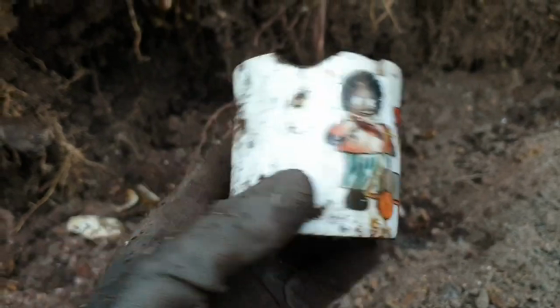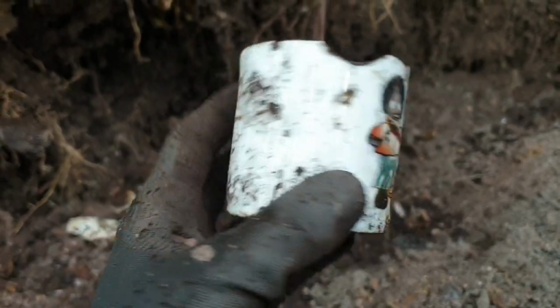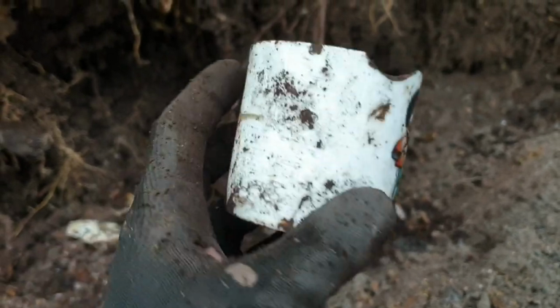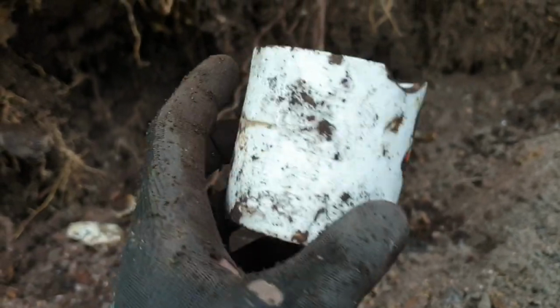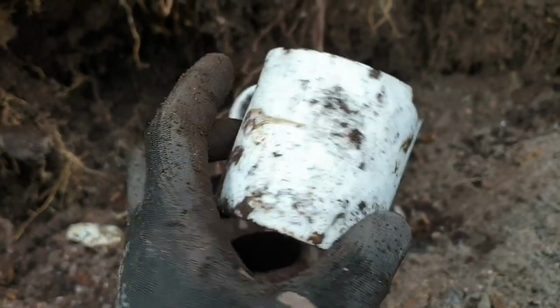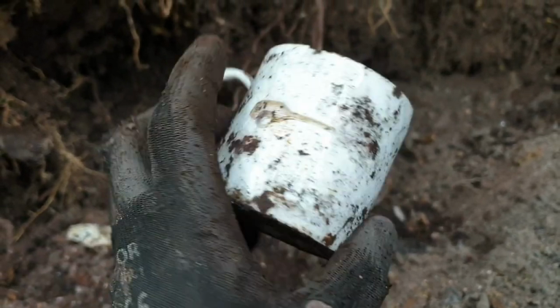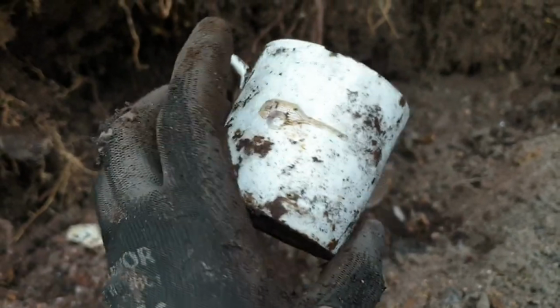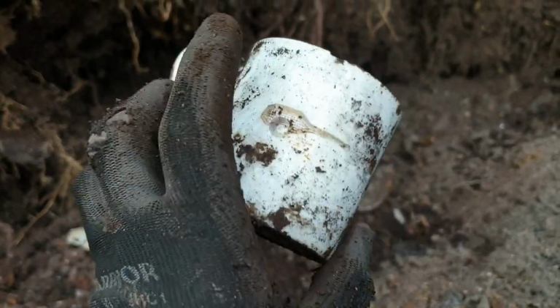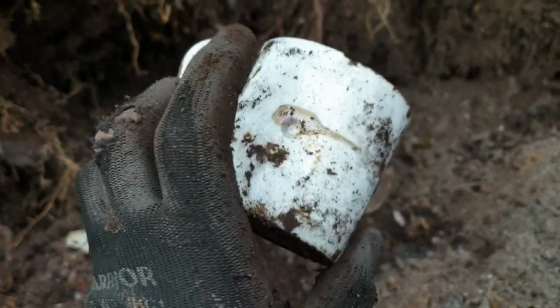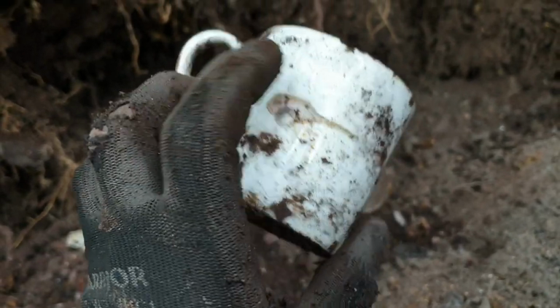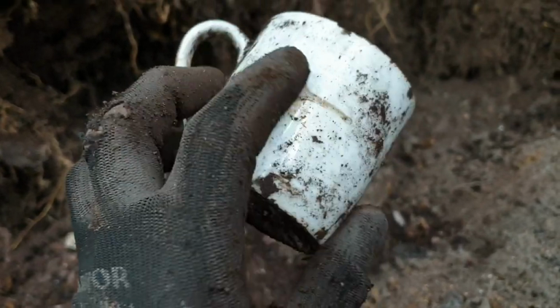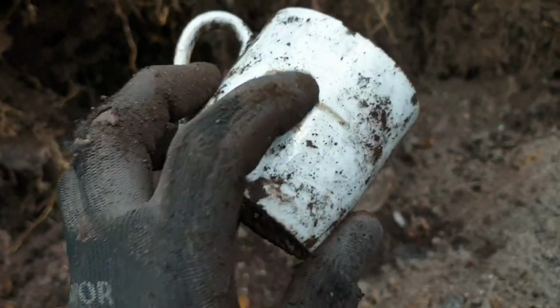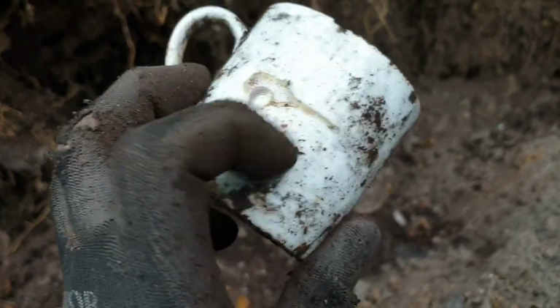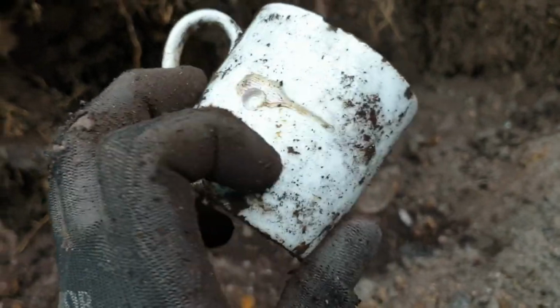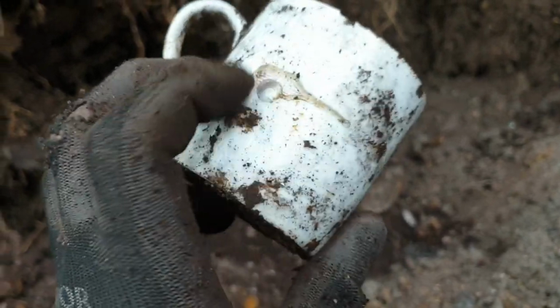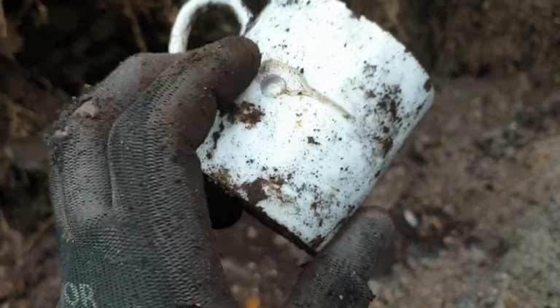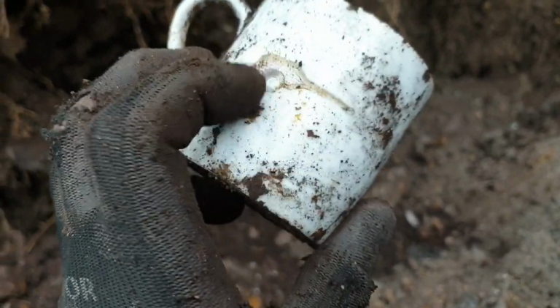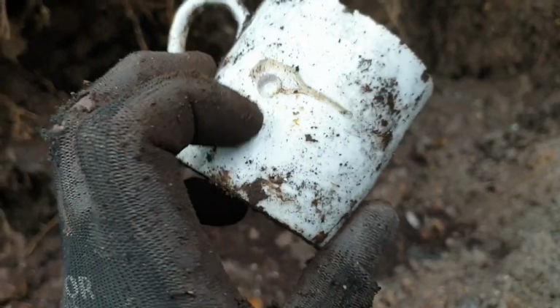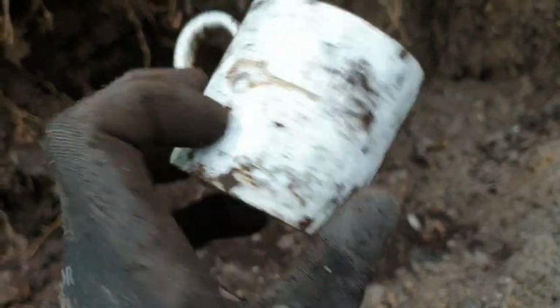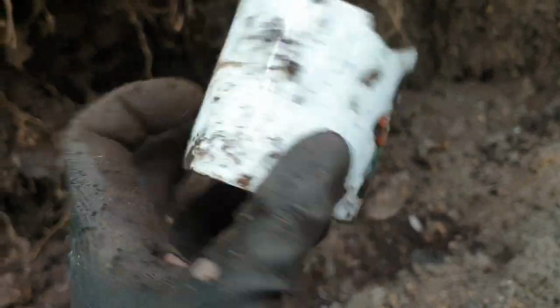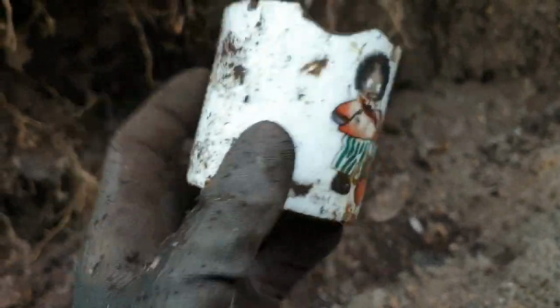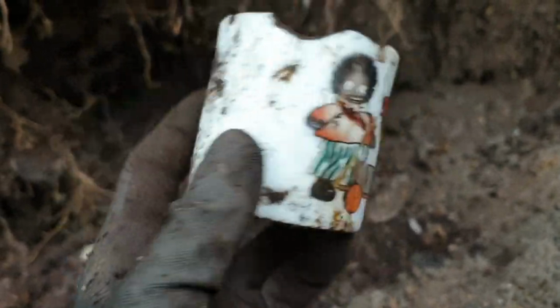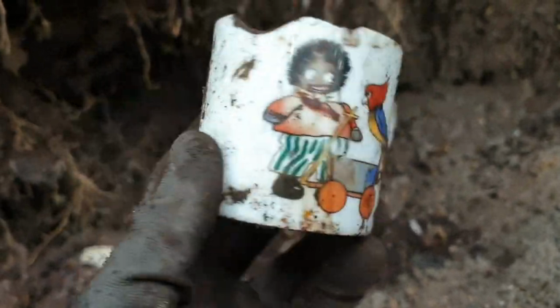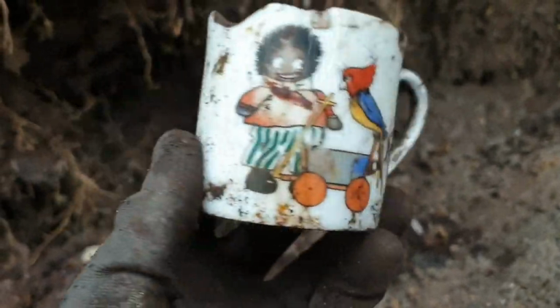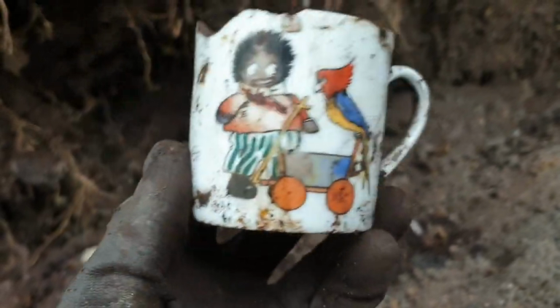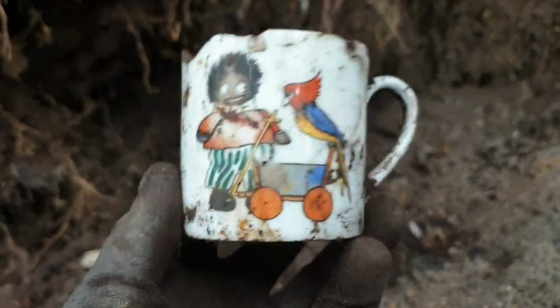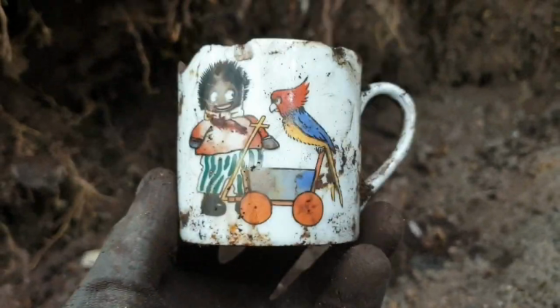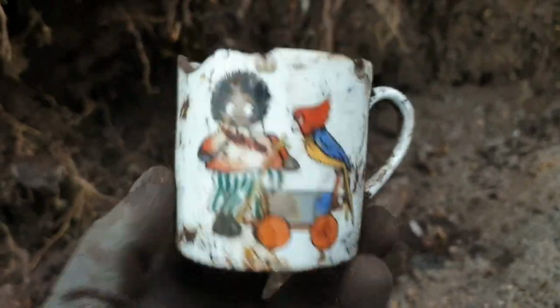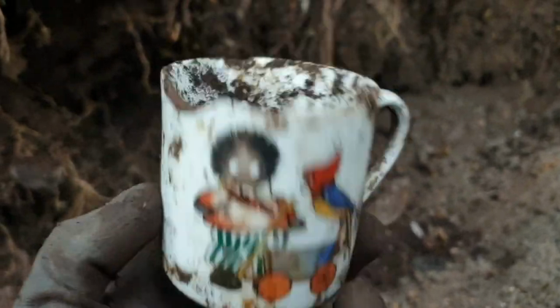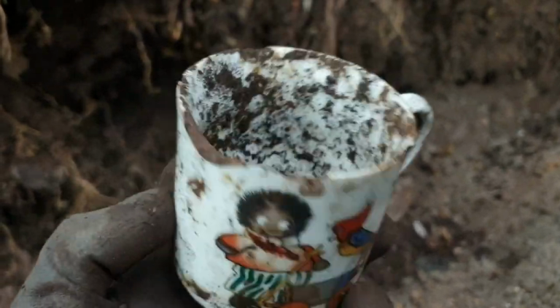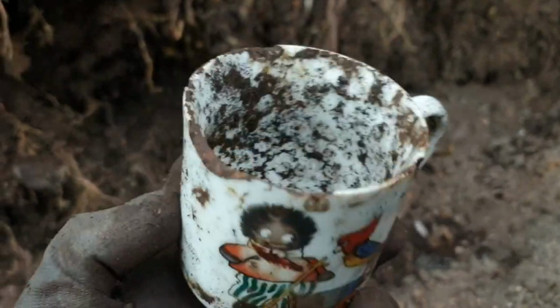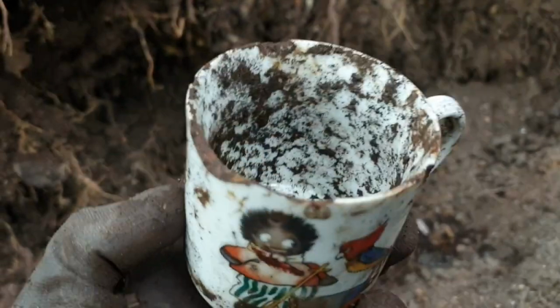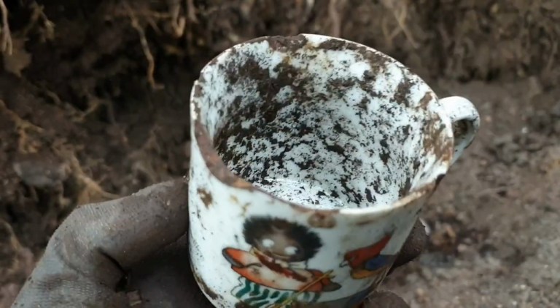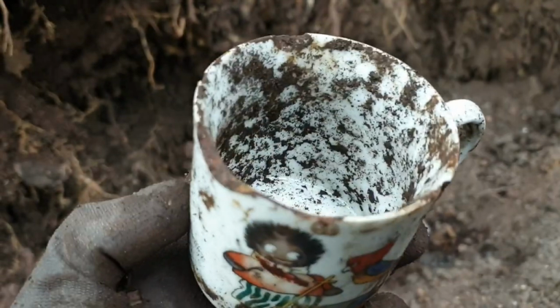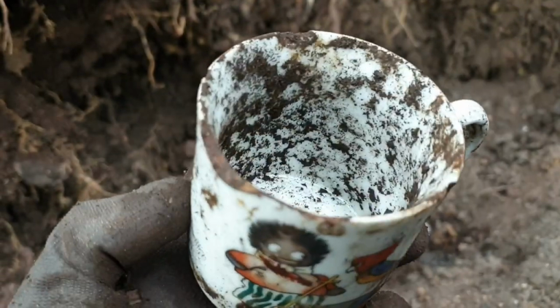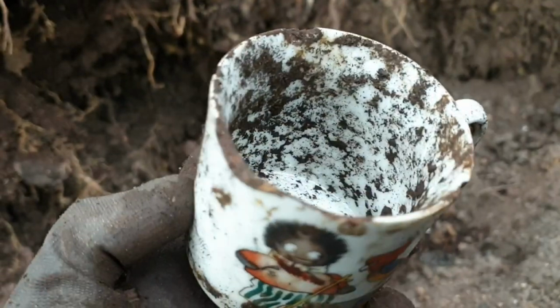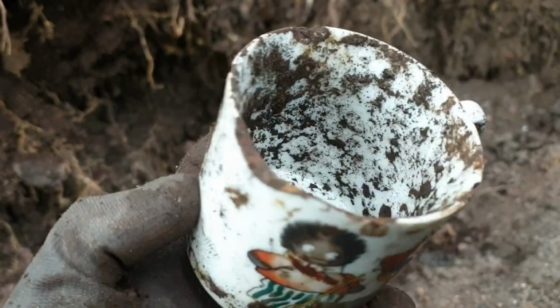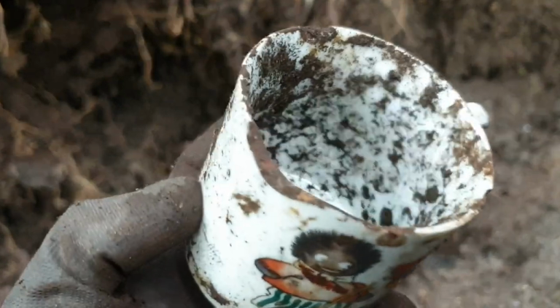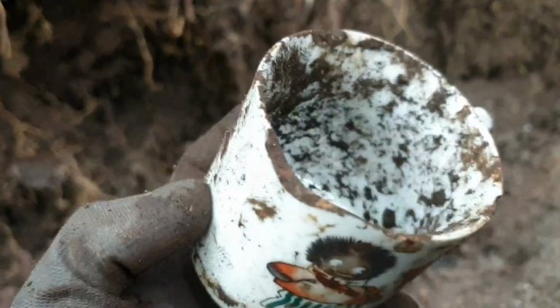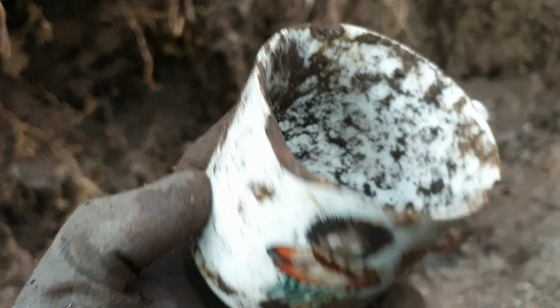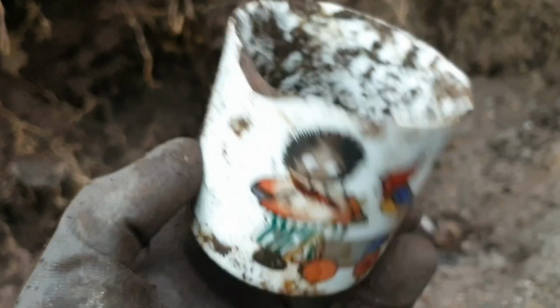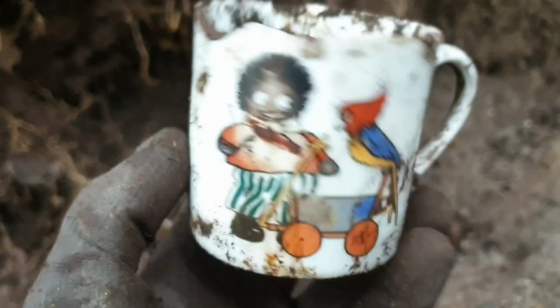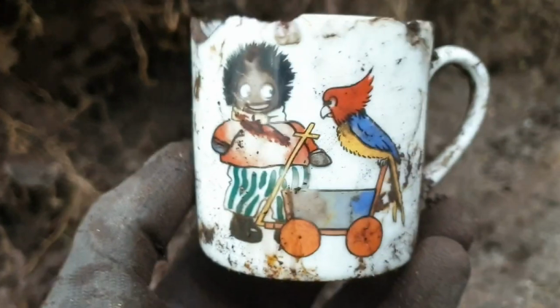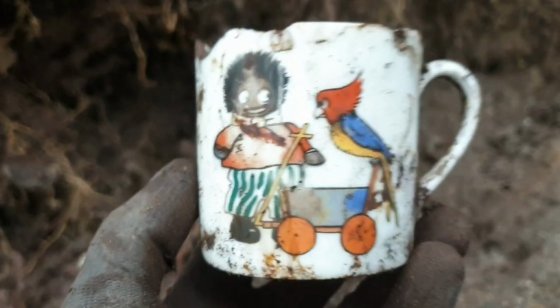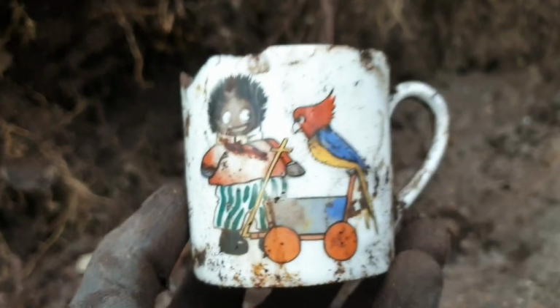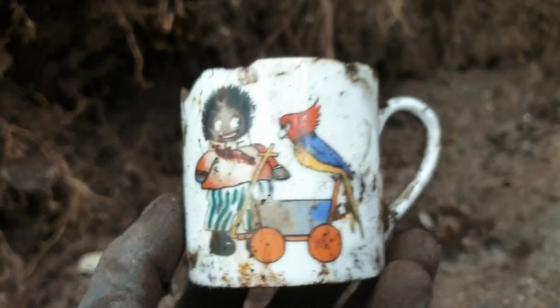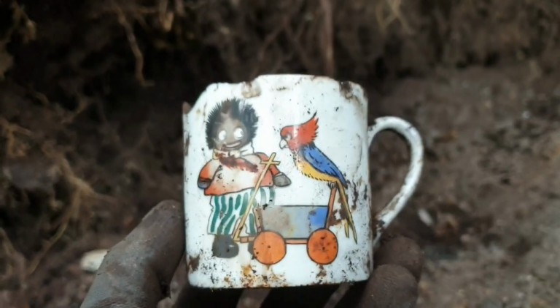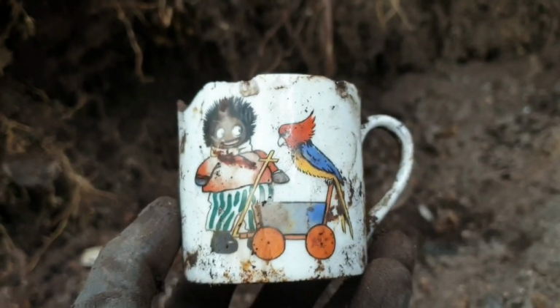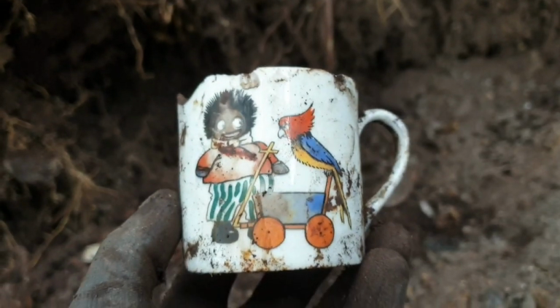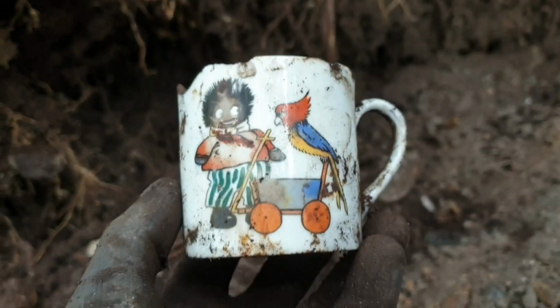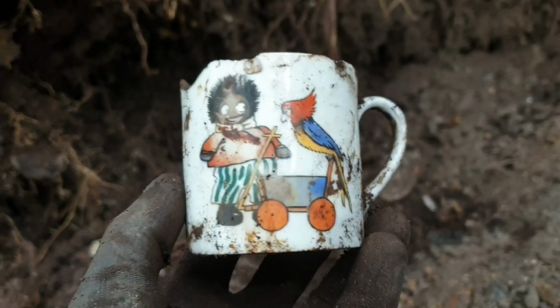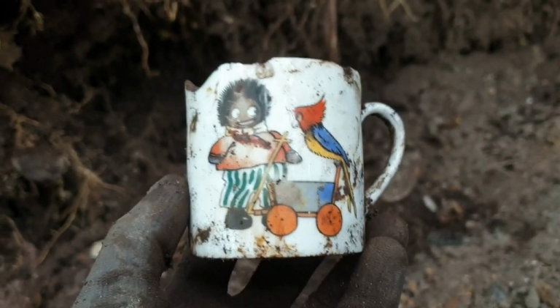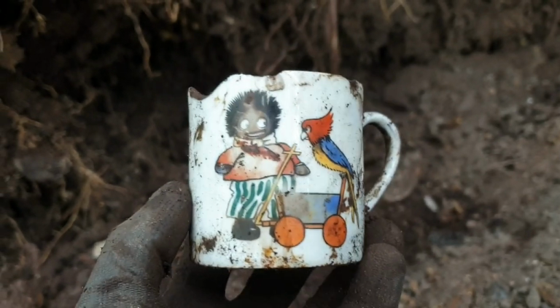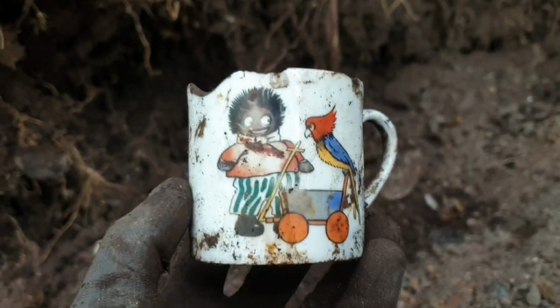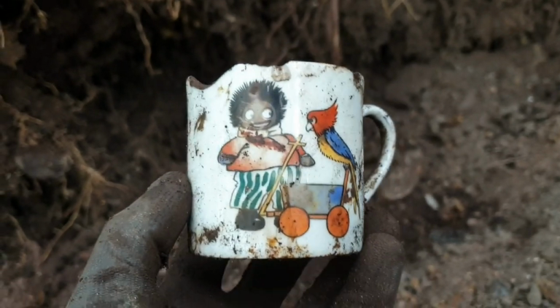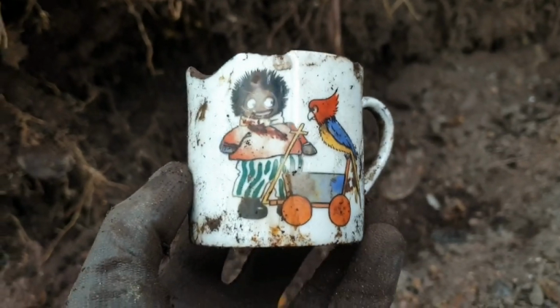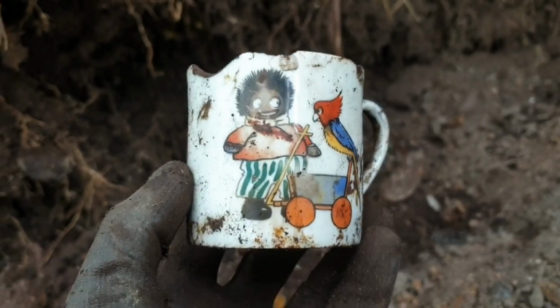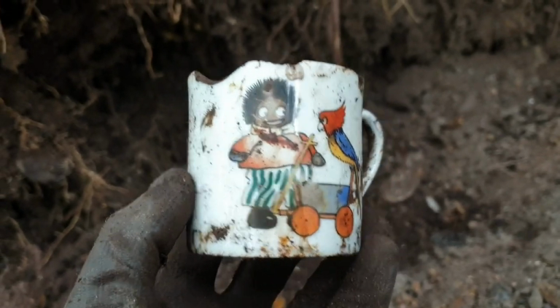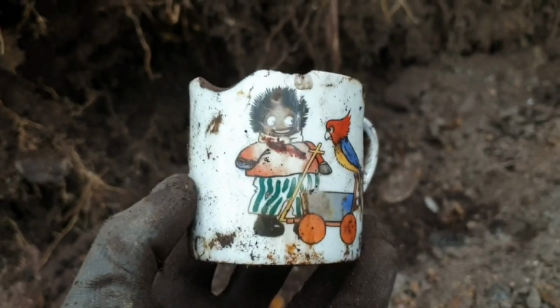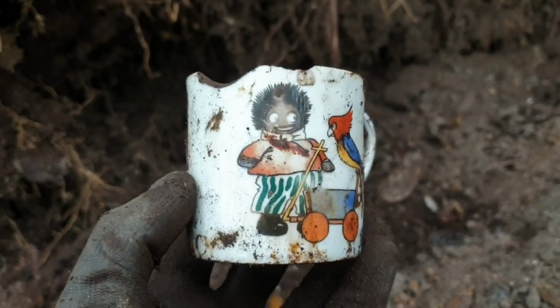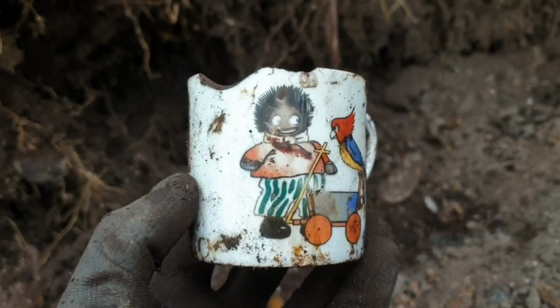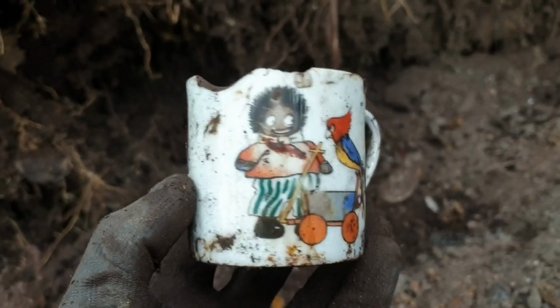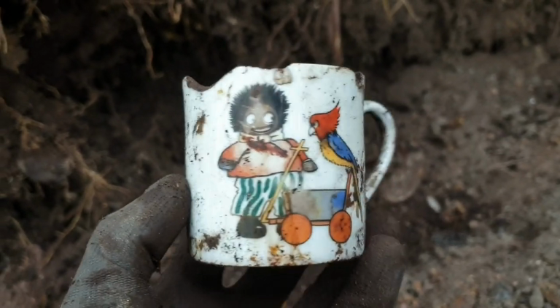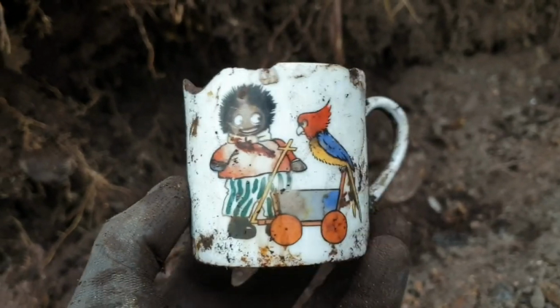Right, a cup's popped out — chipped on top. It's got a nice little drawing on it.